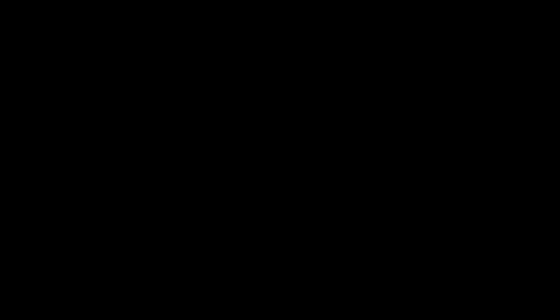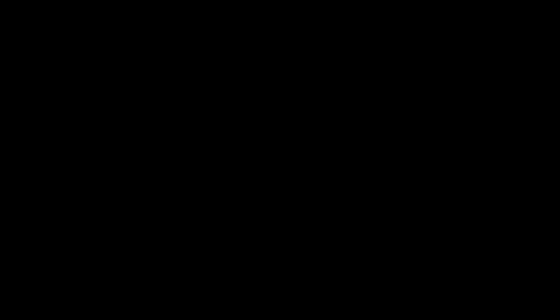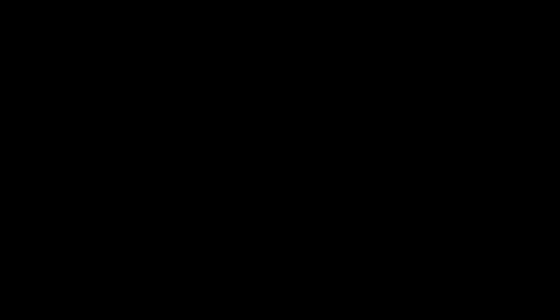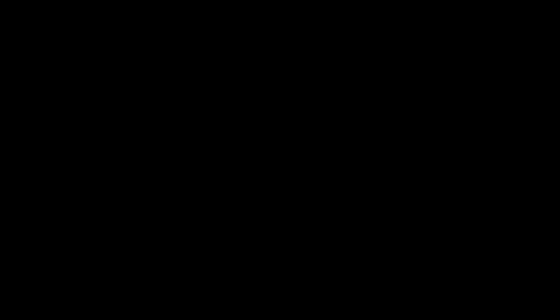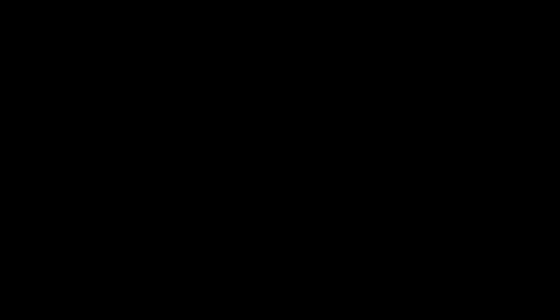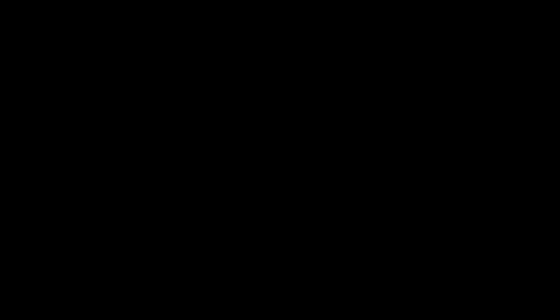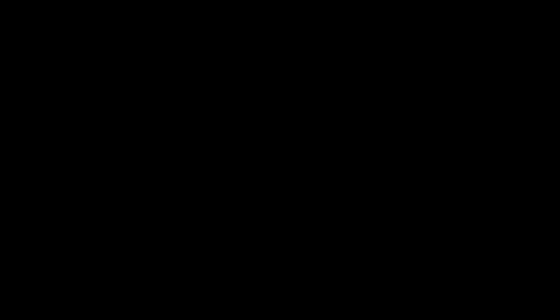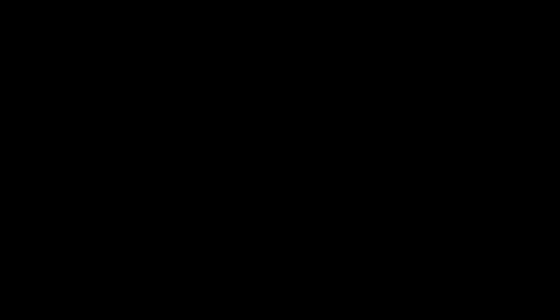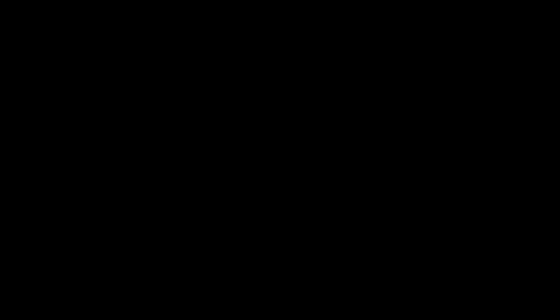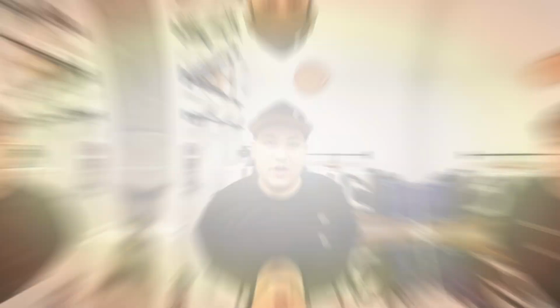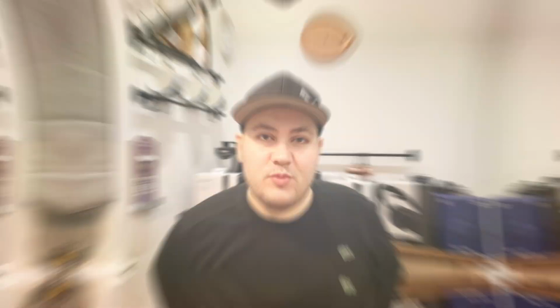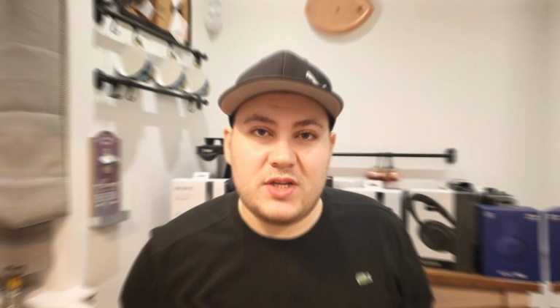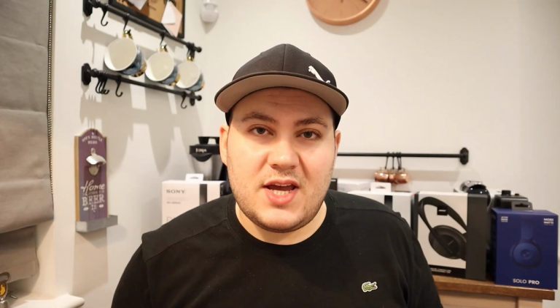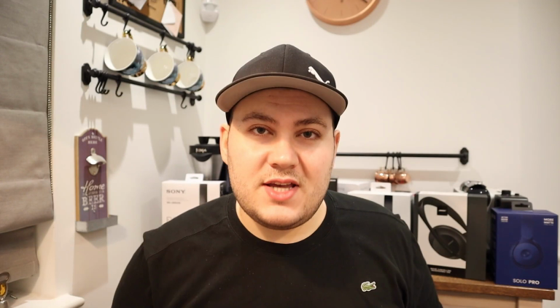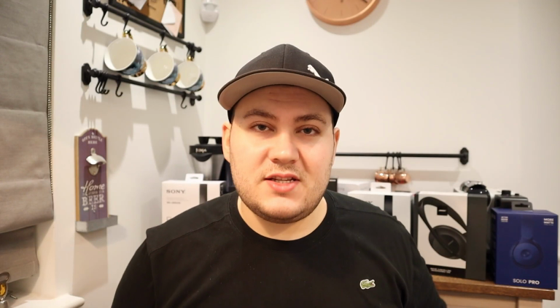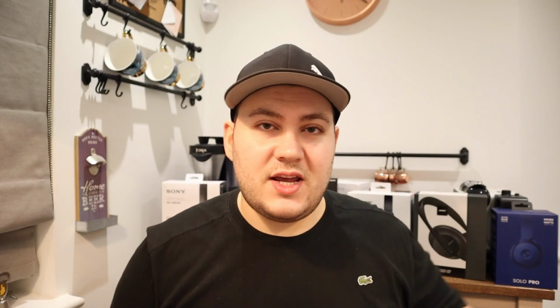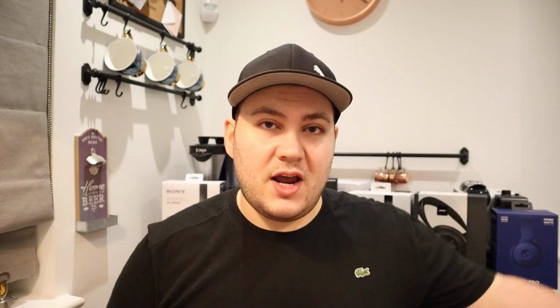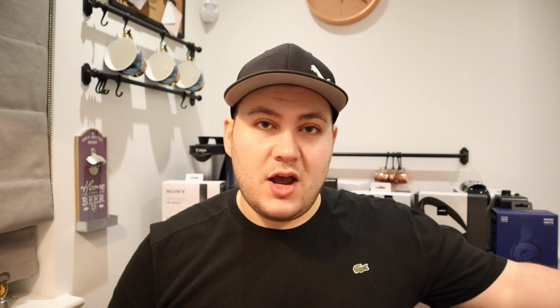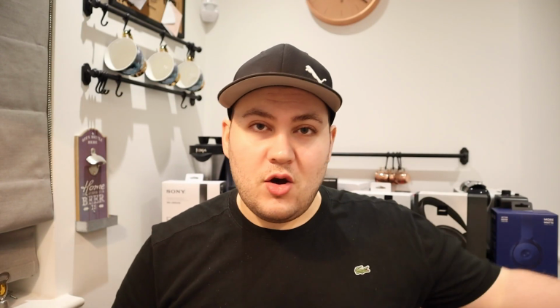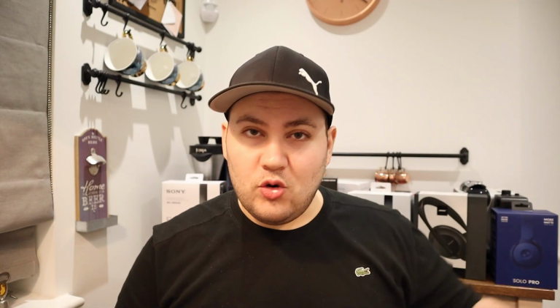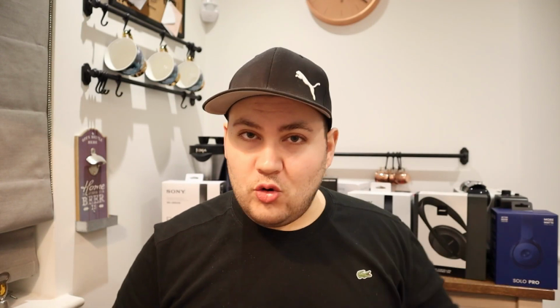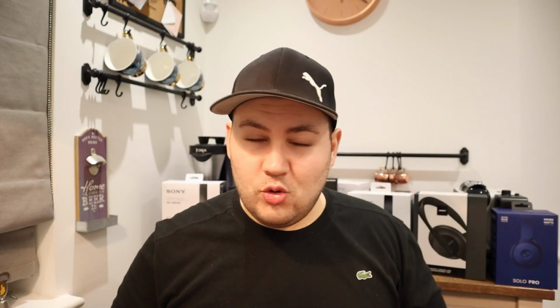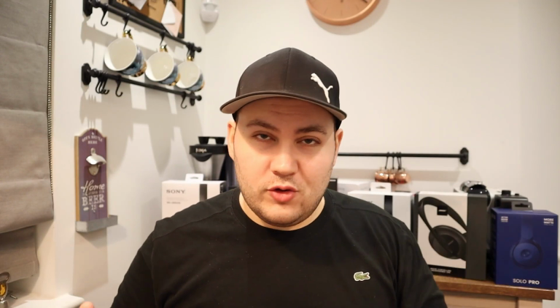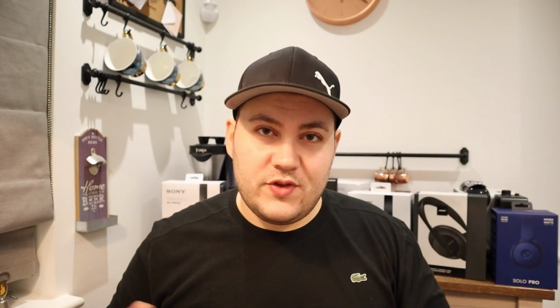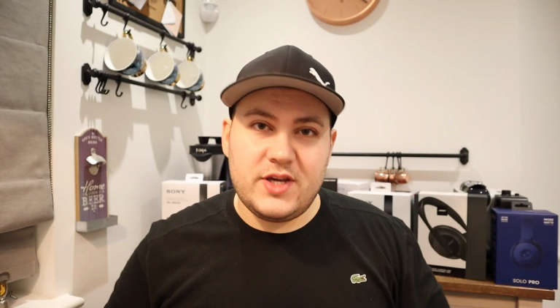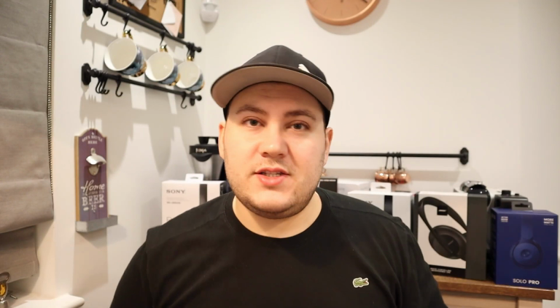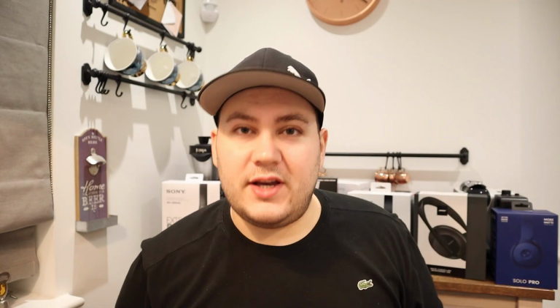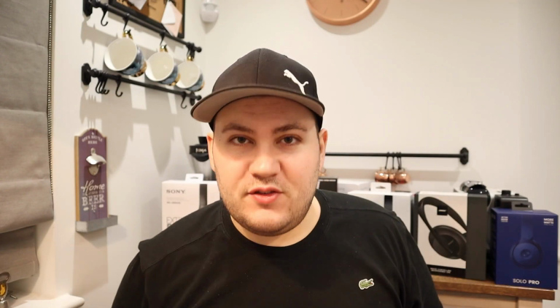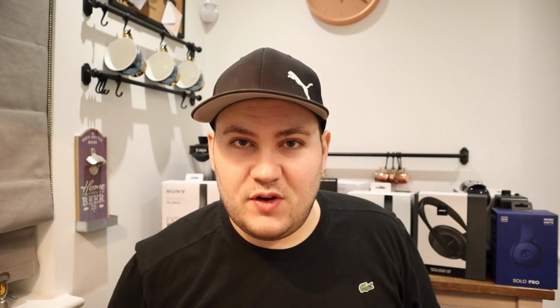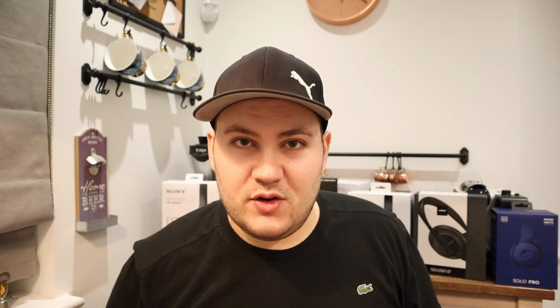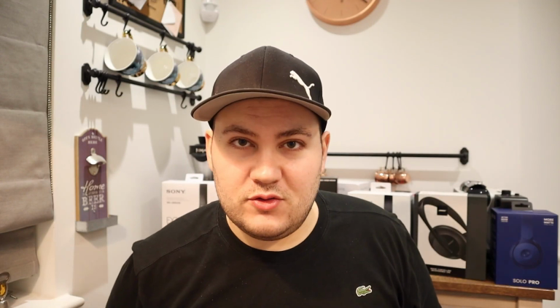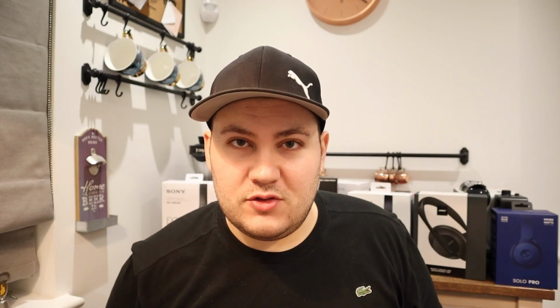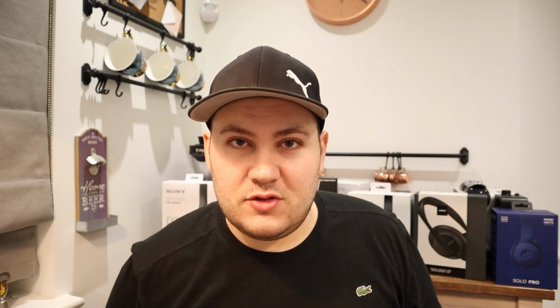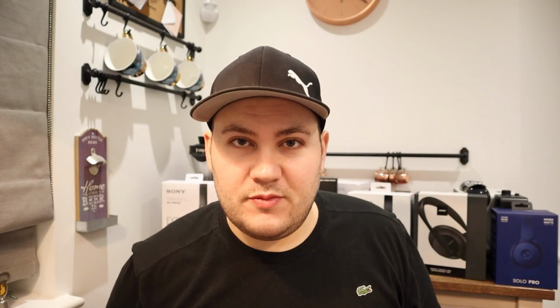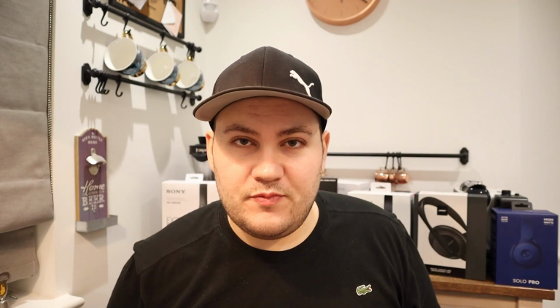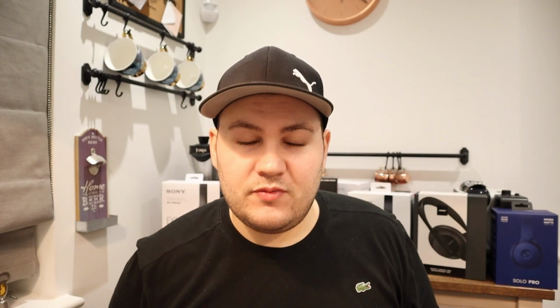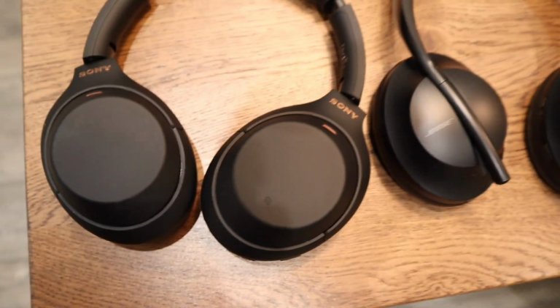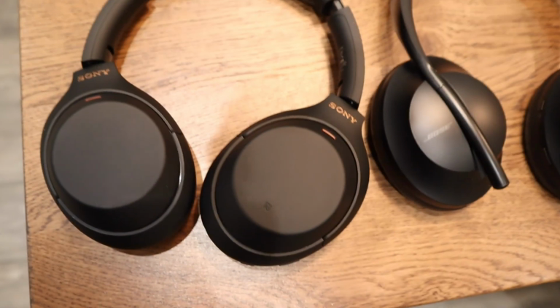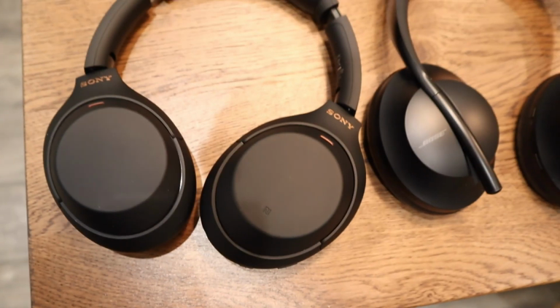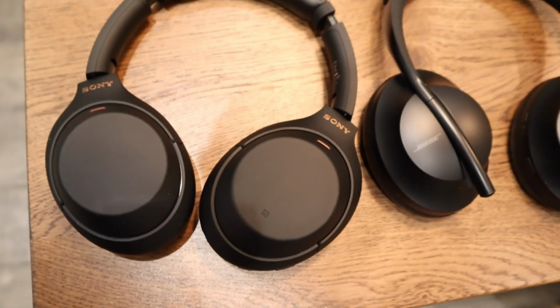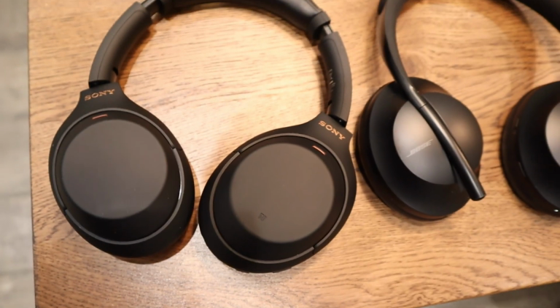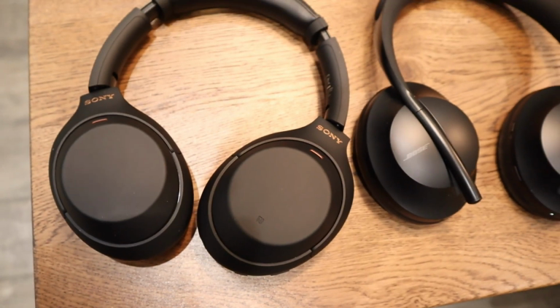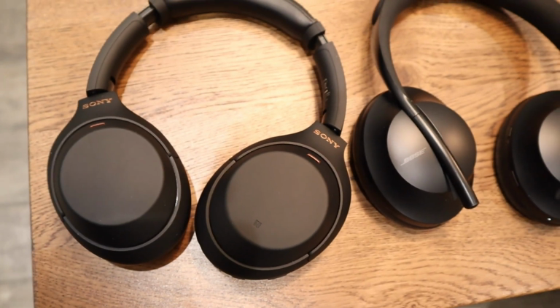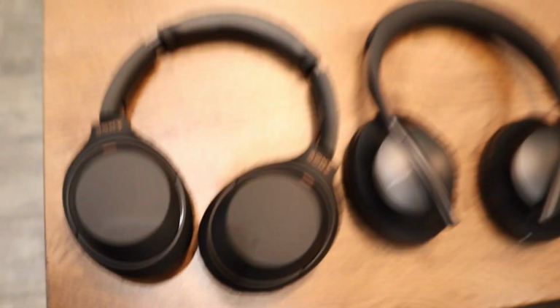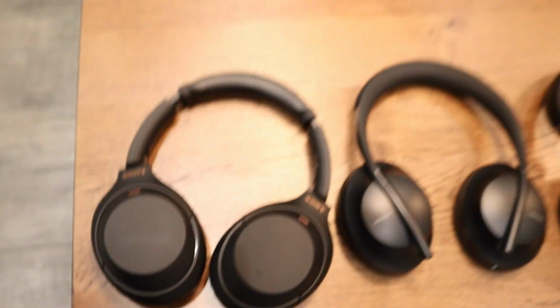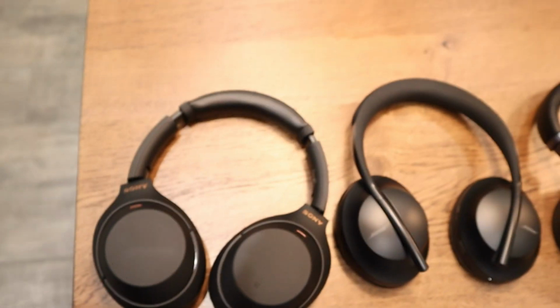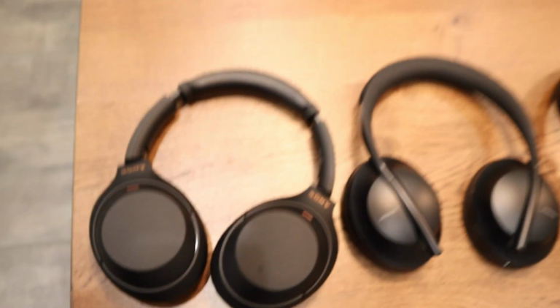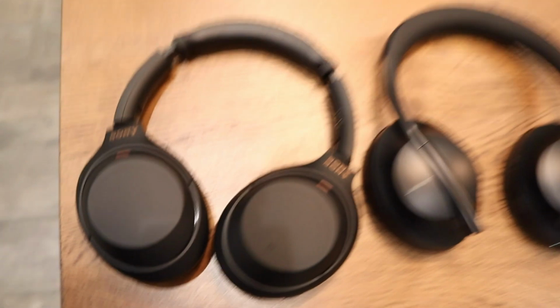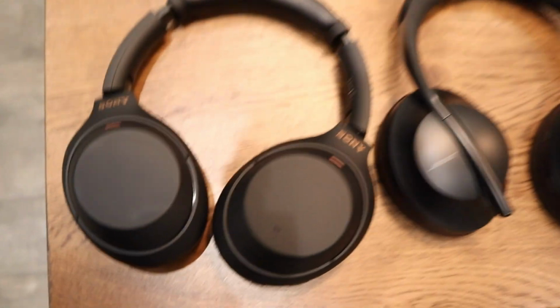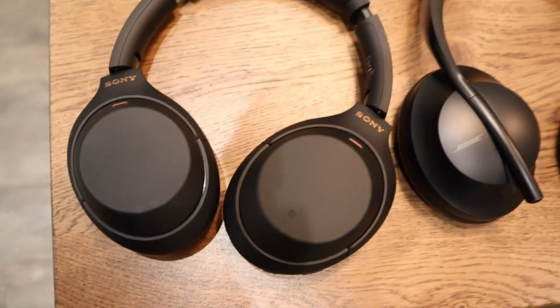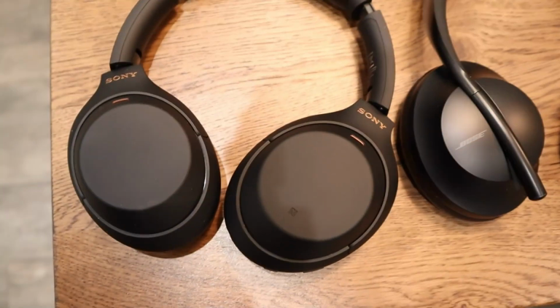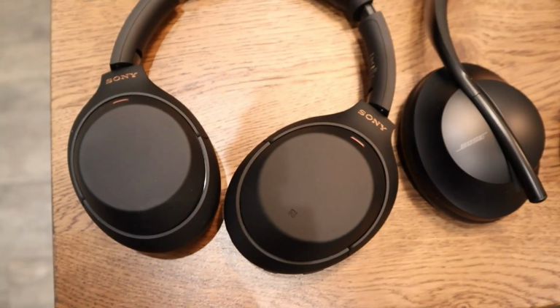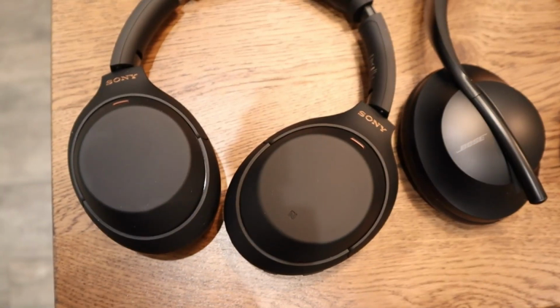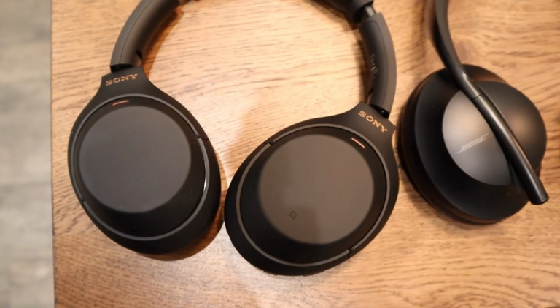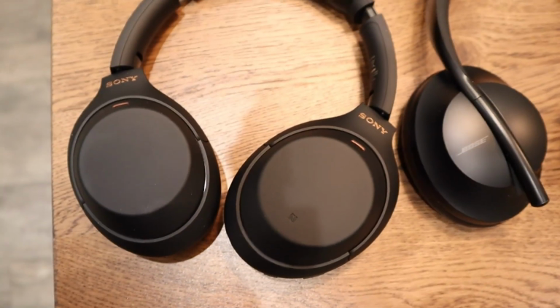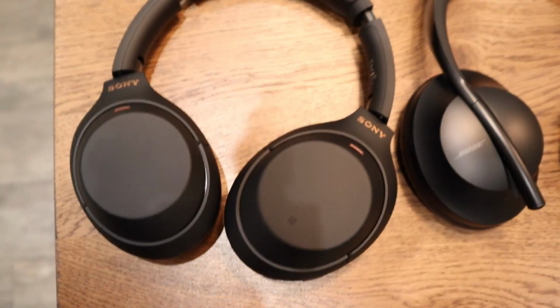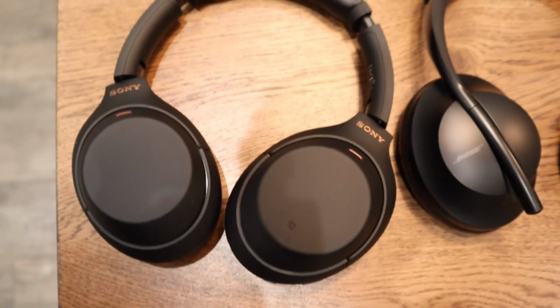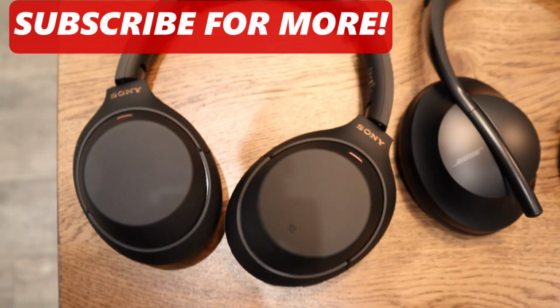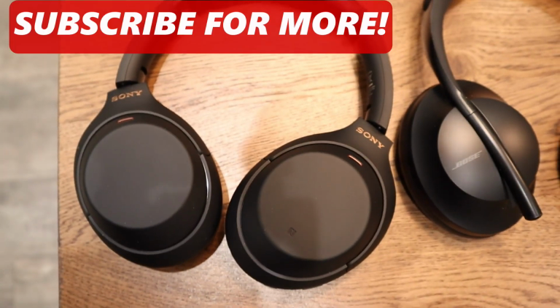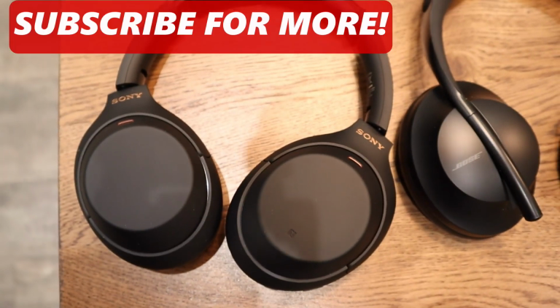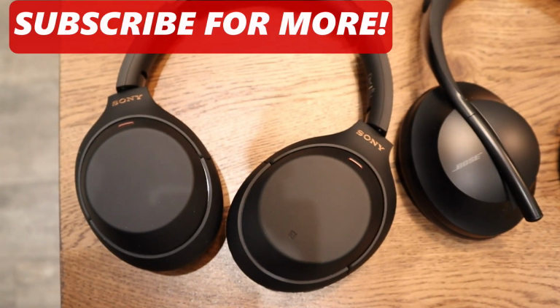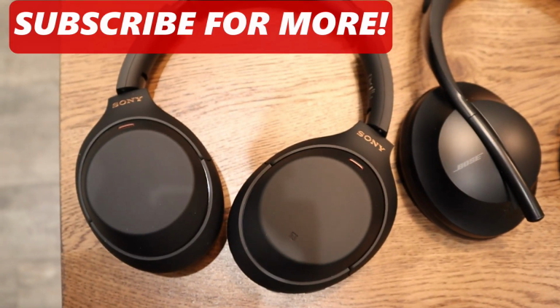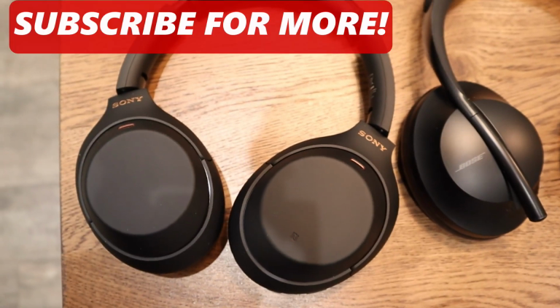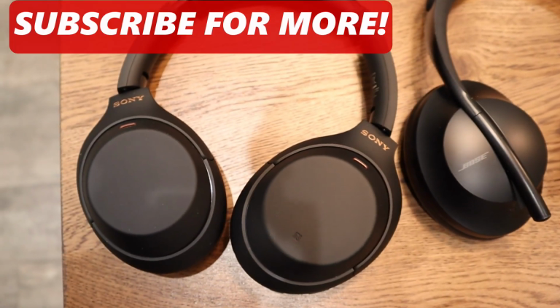In this video, we're going to be testing all of these headphones. First of all, we have the Sony 1000XM4.